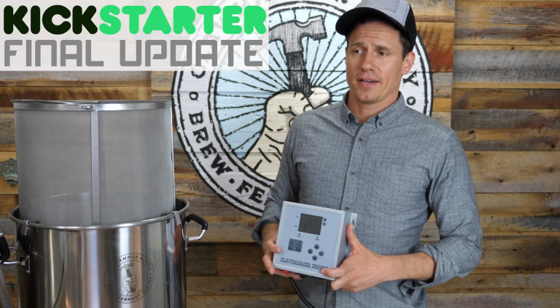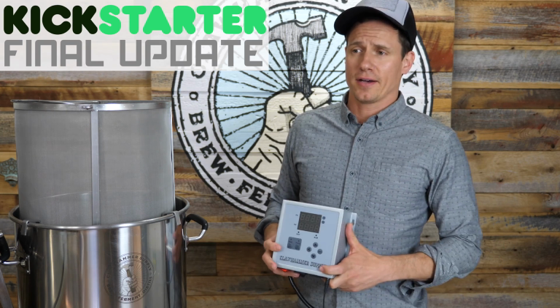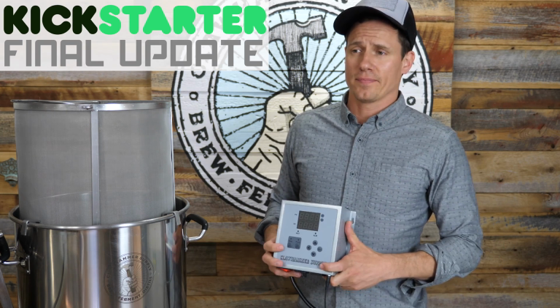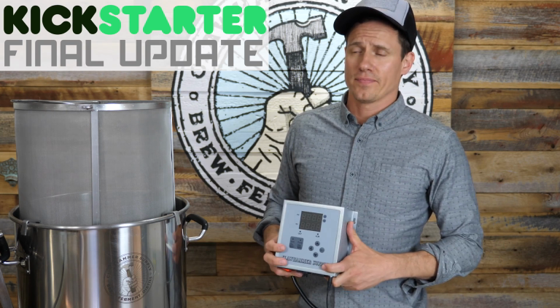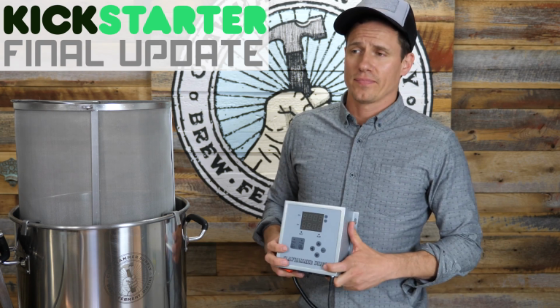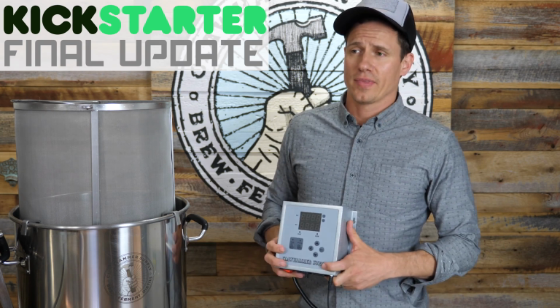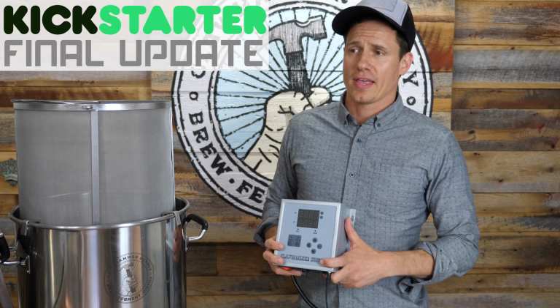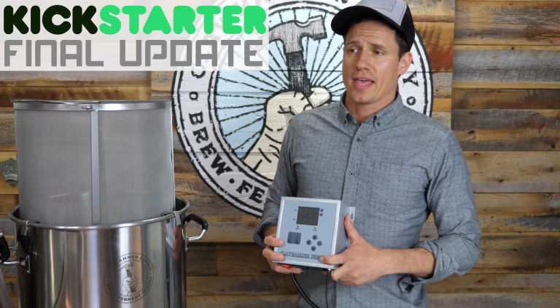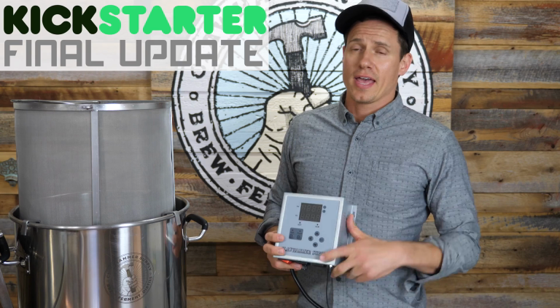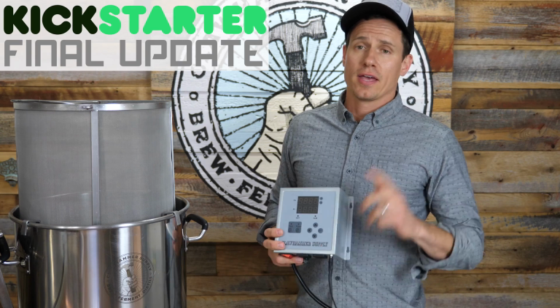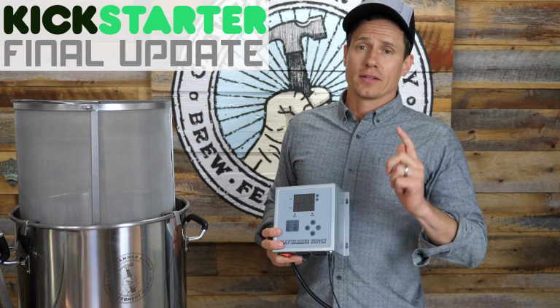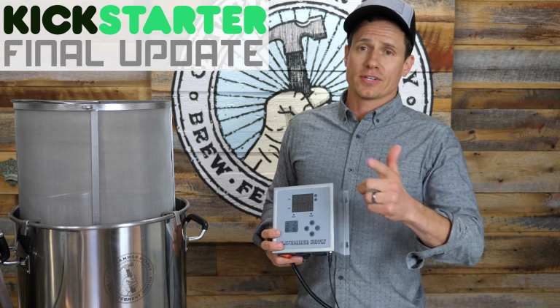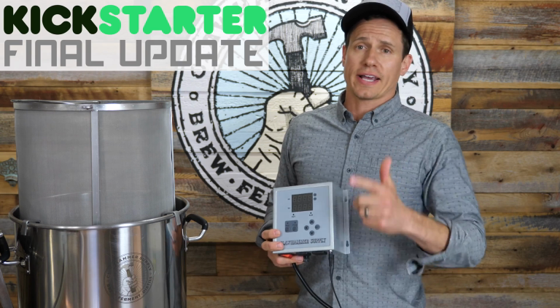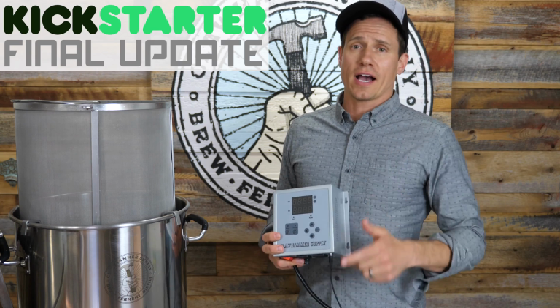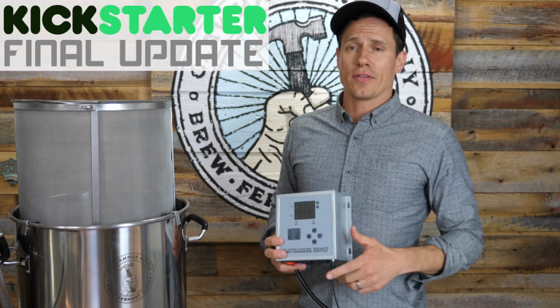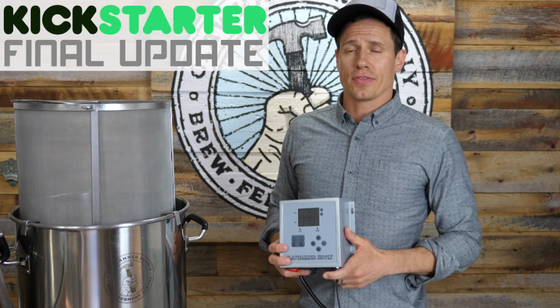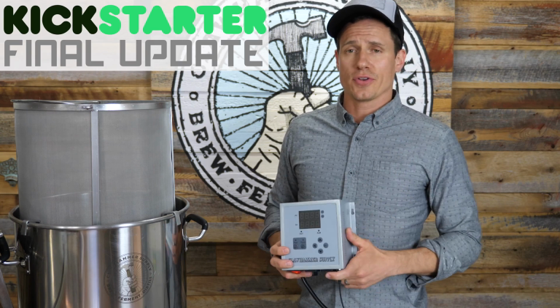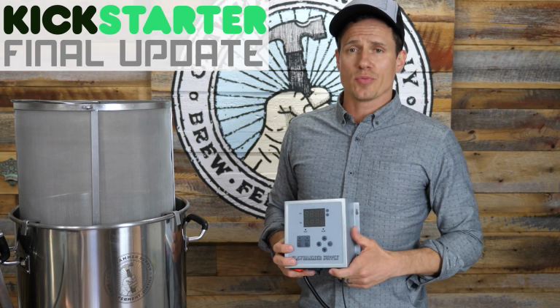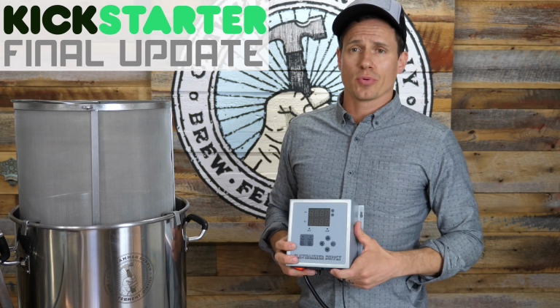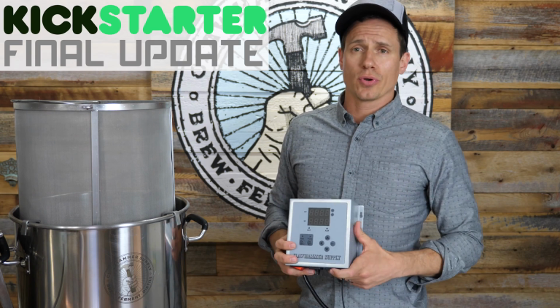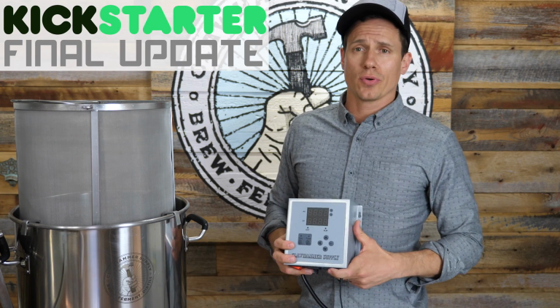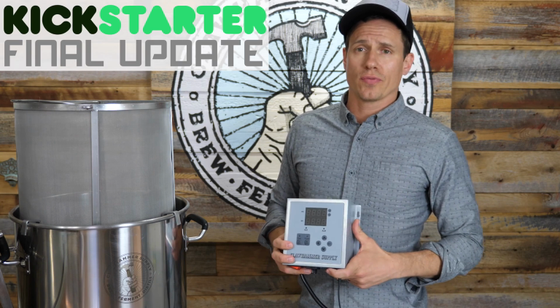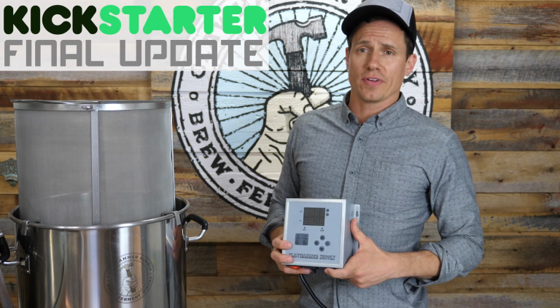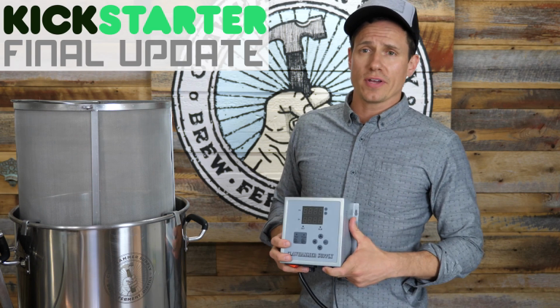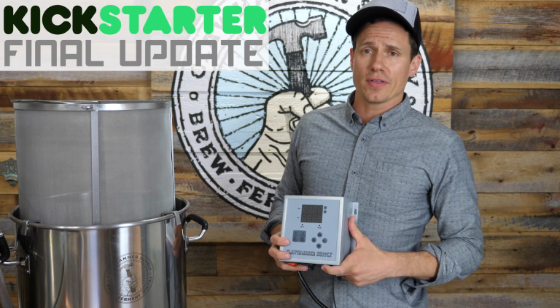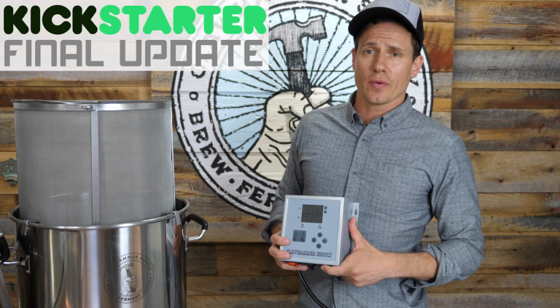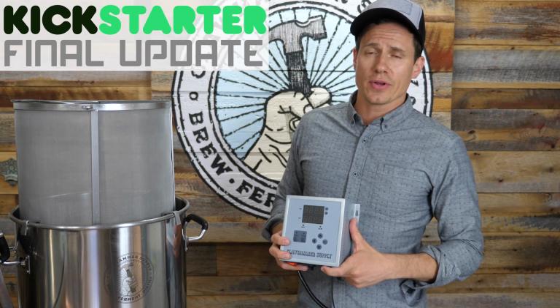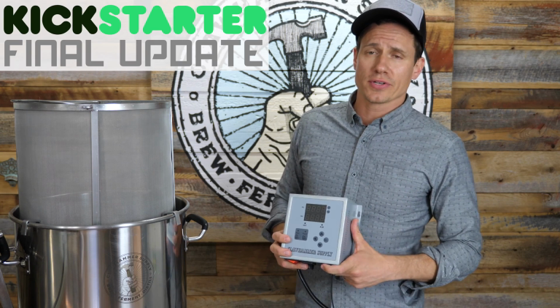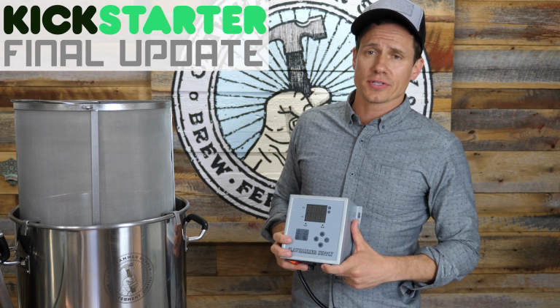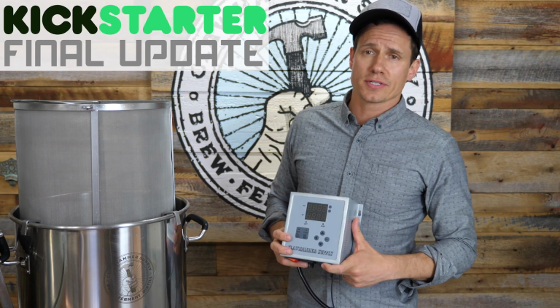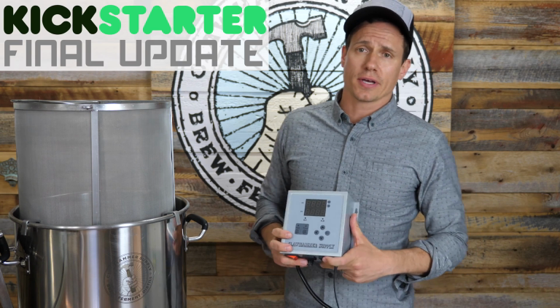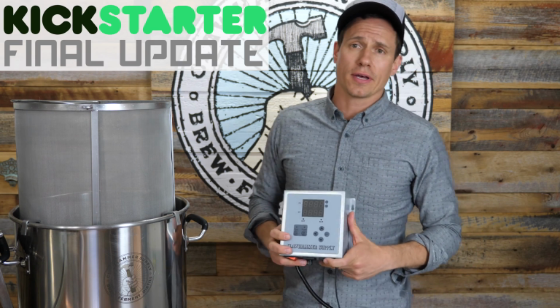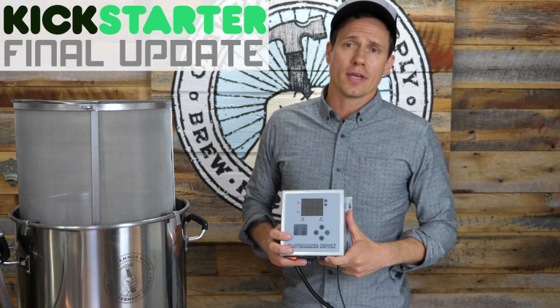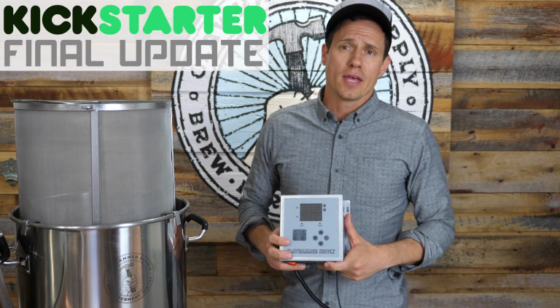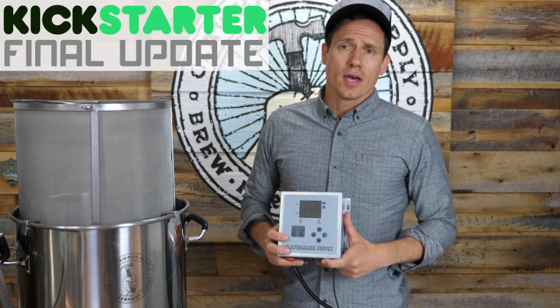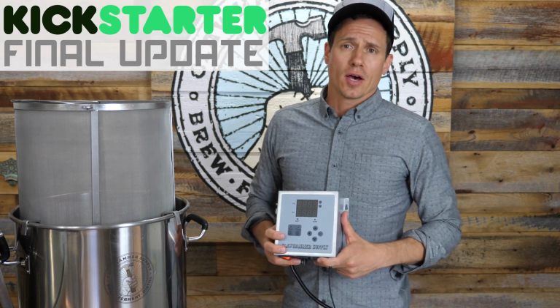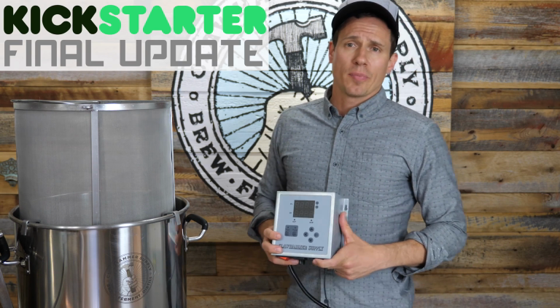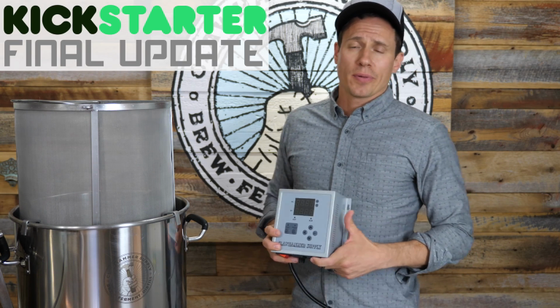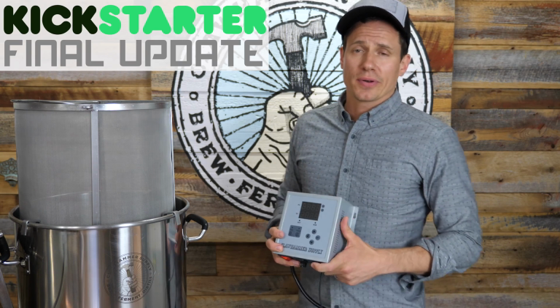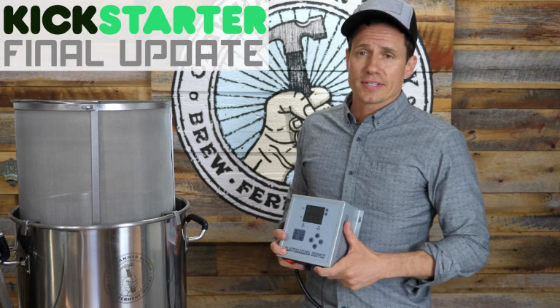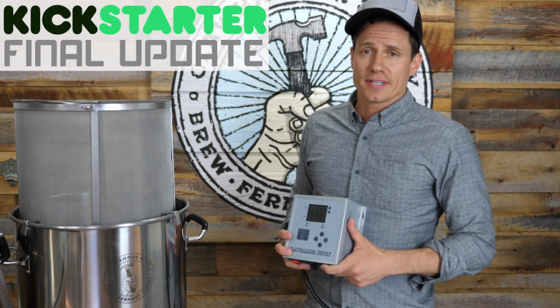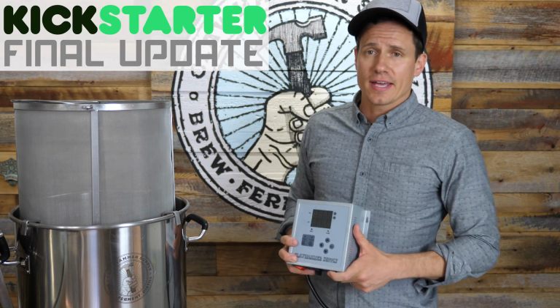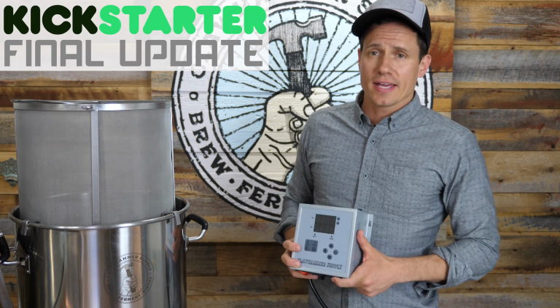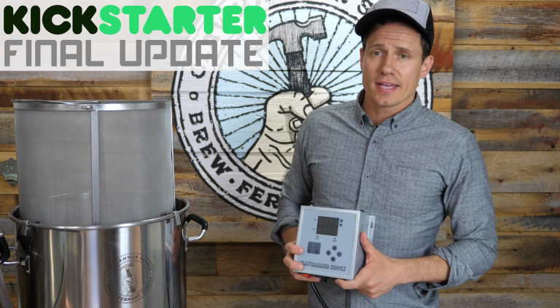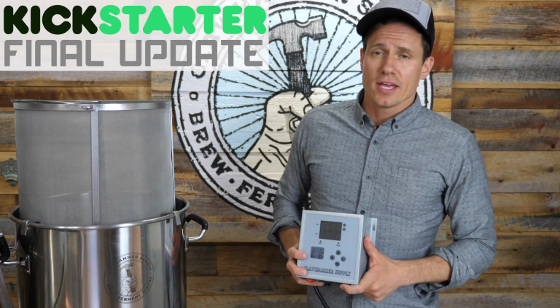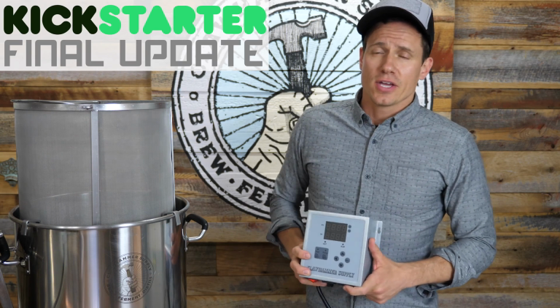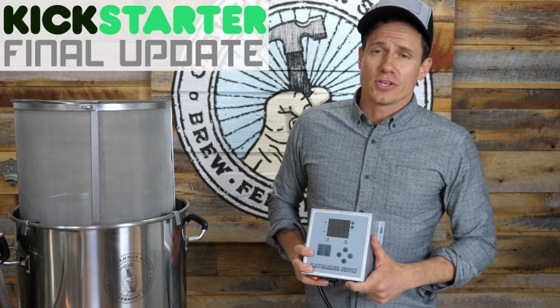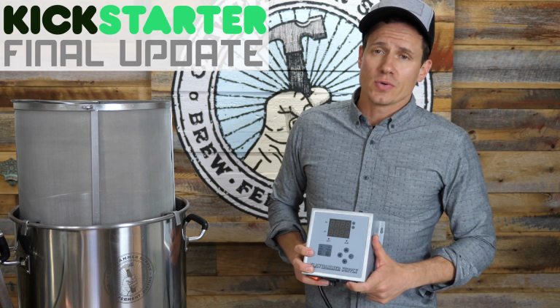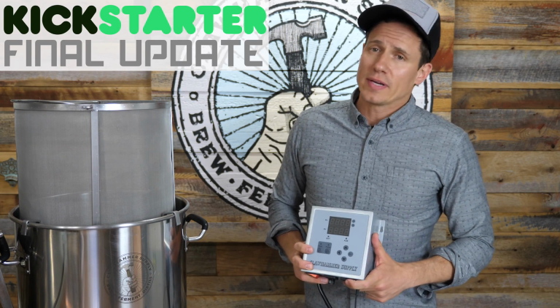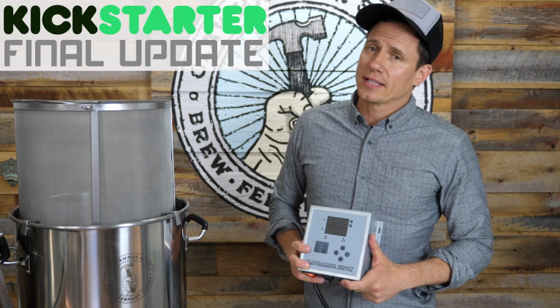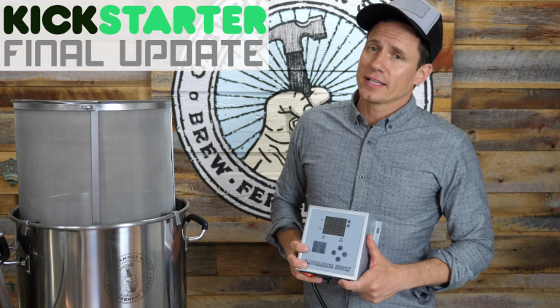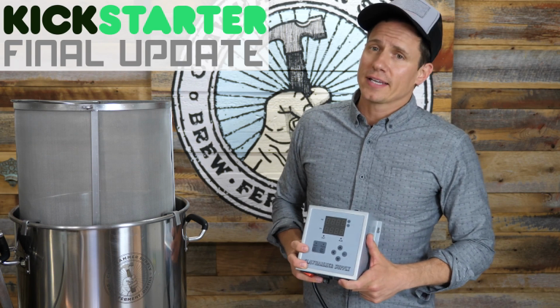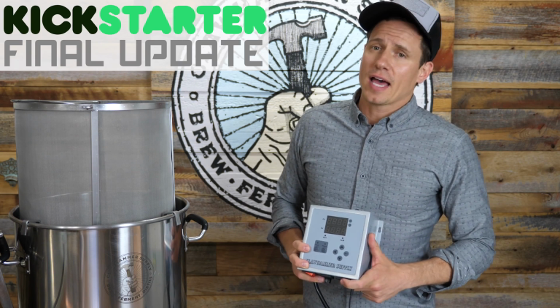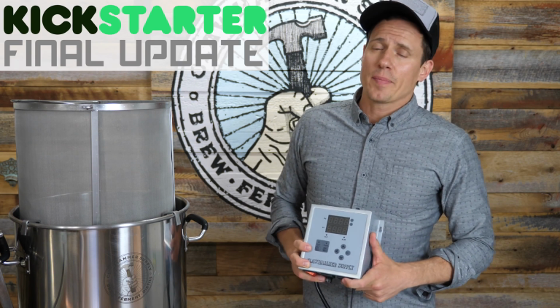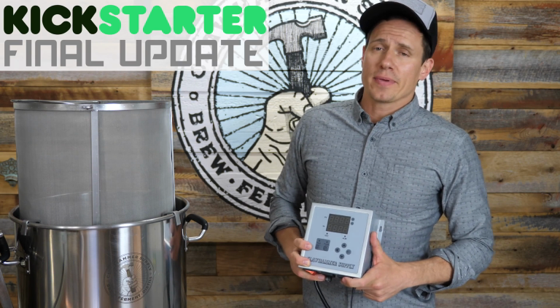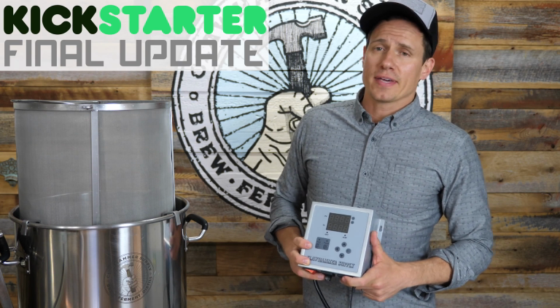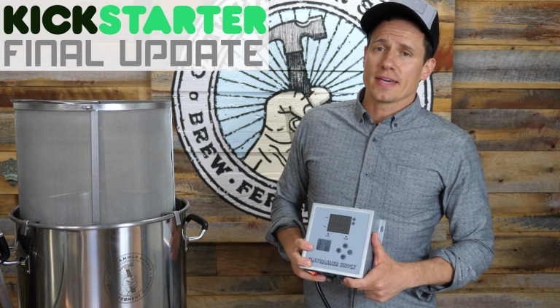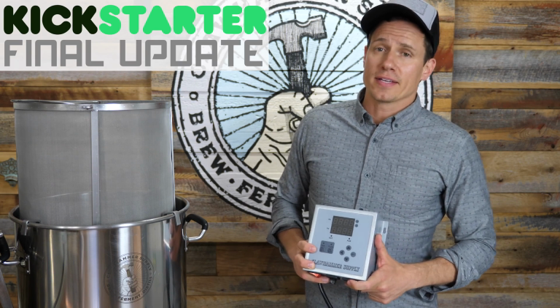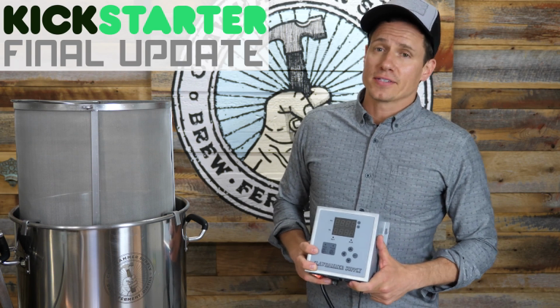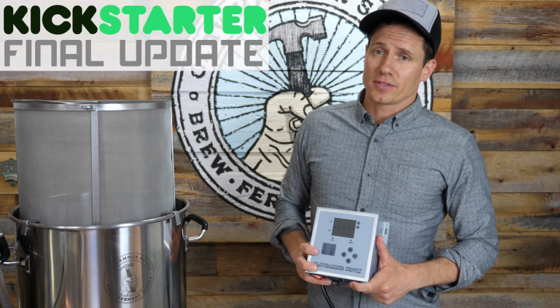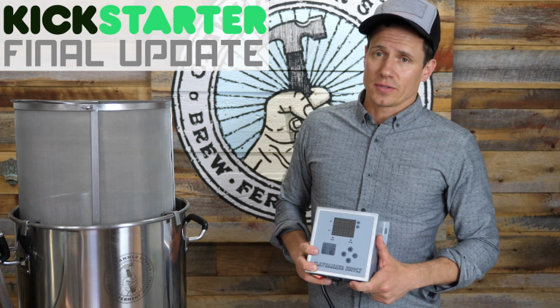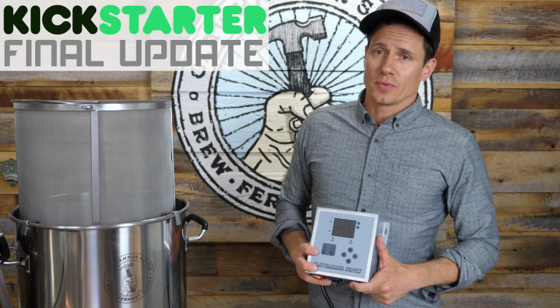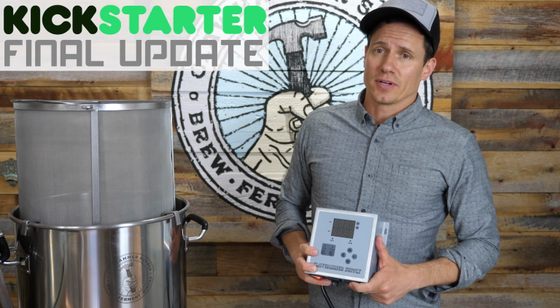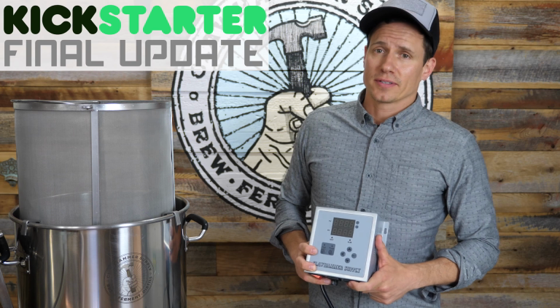Check out the new brew video that we just uploaded today — New England IPA. It's a good one.